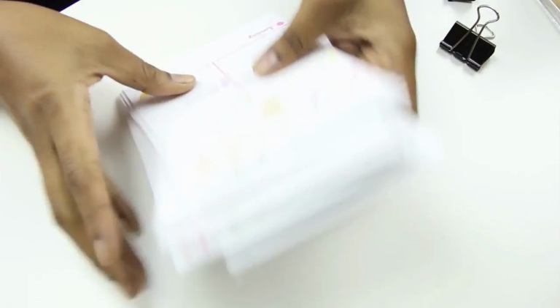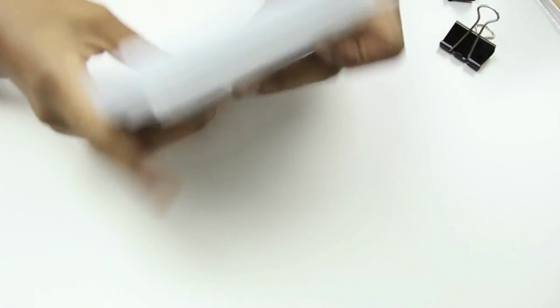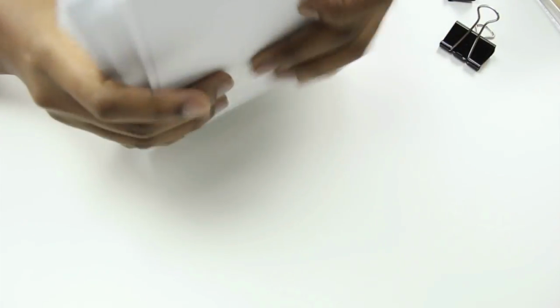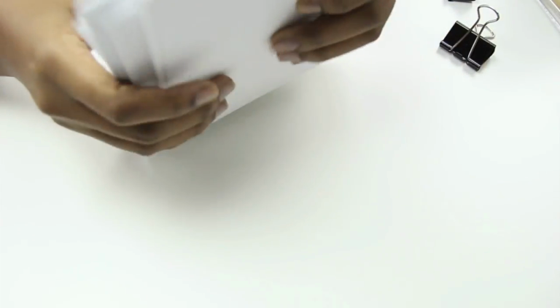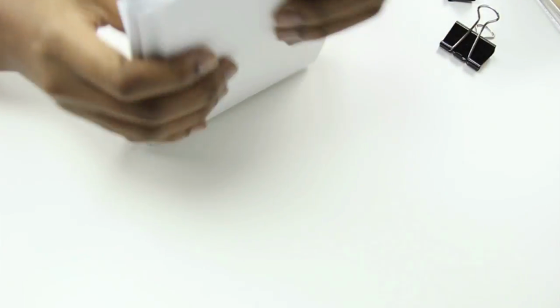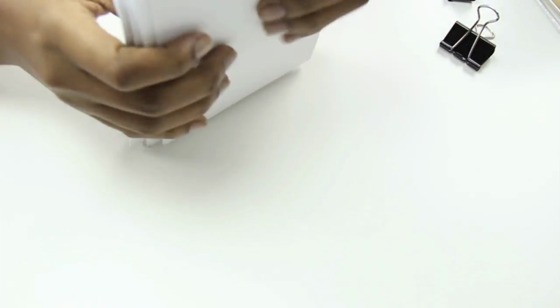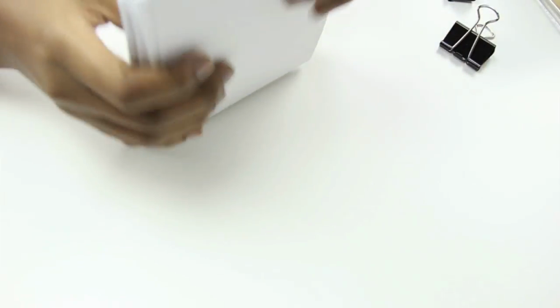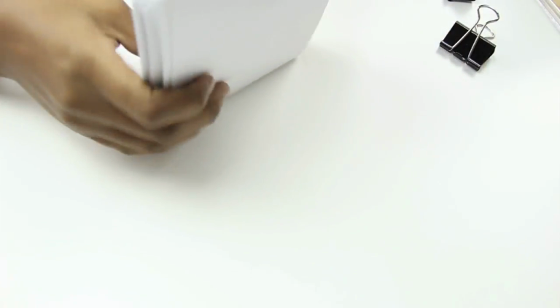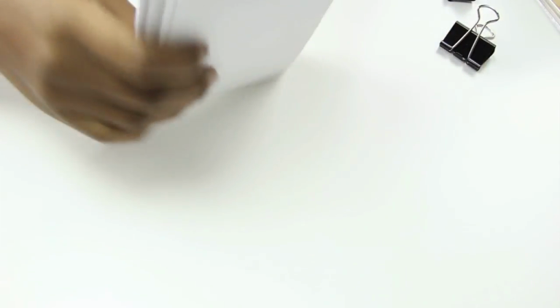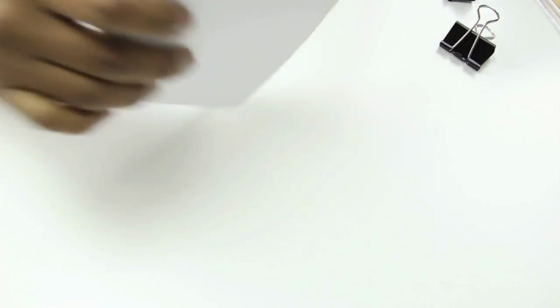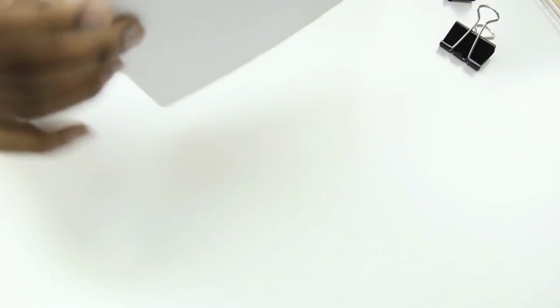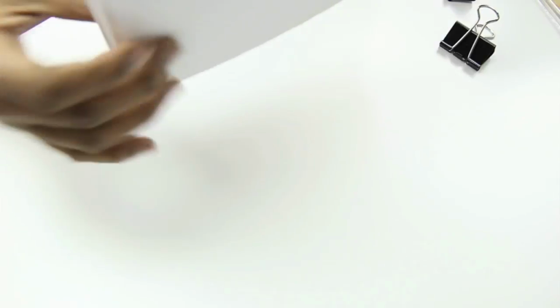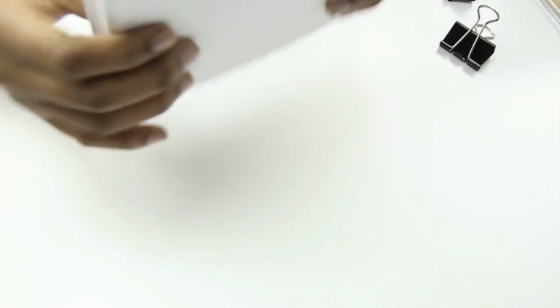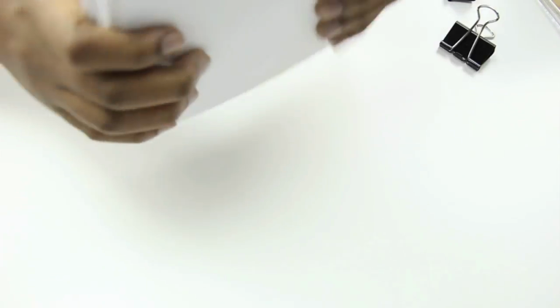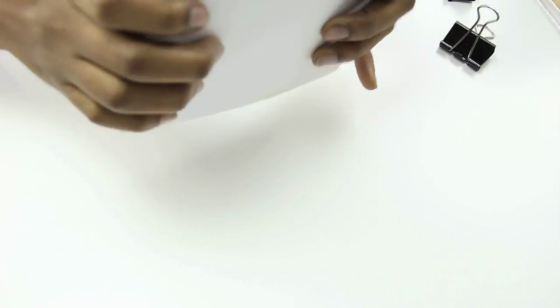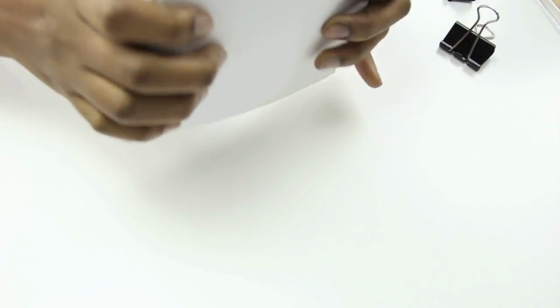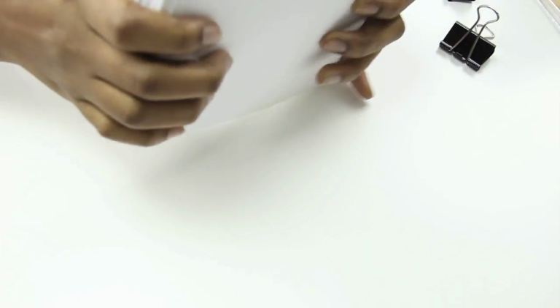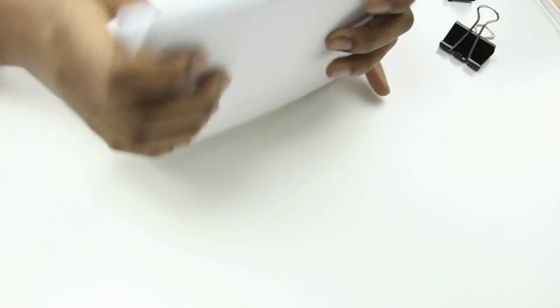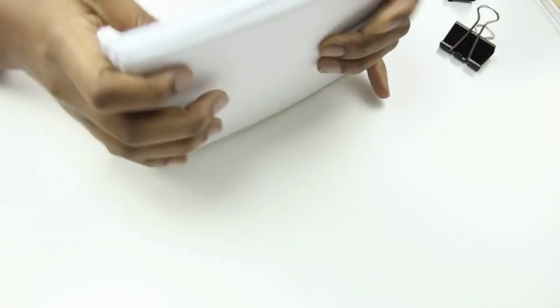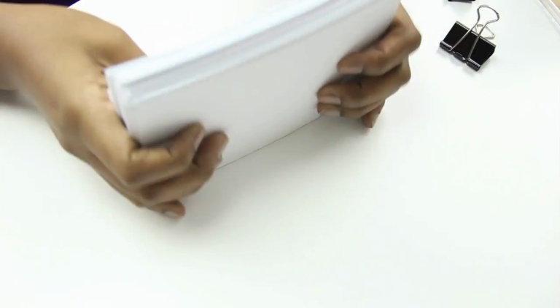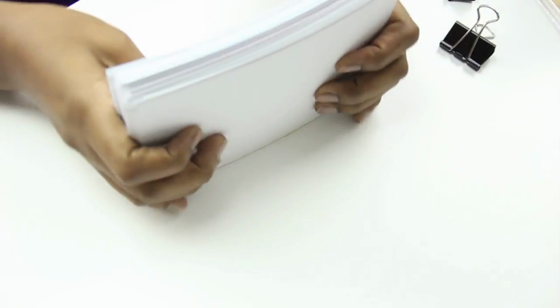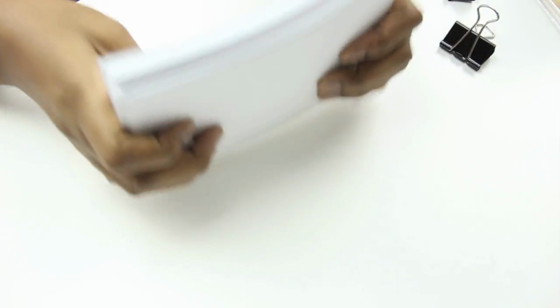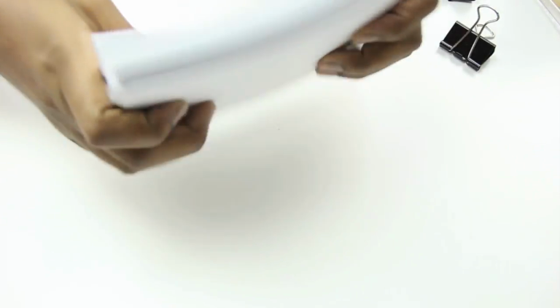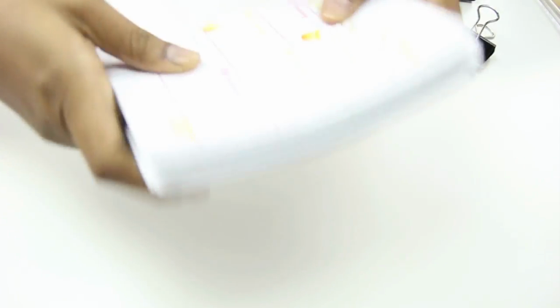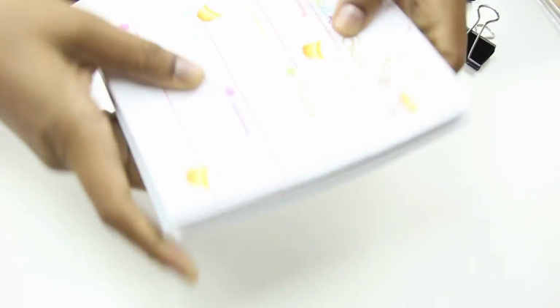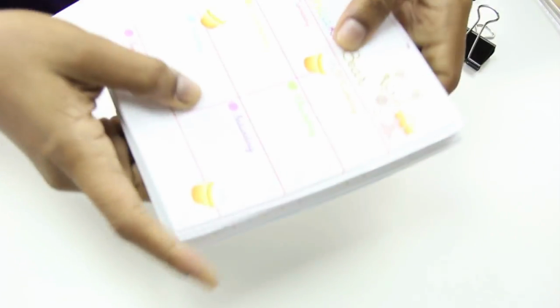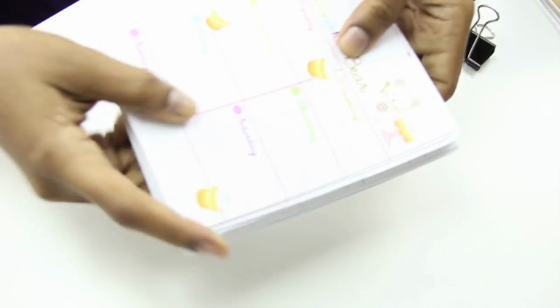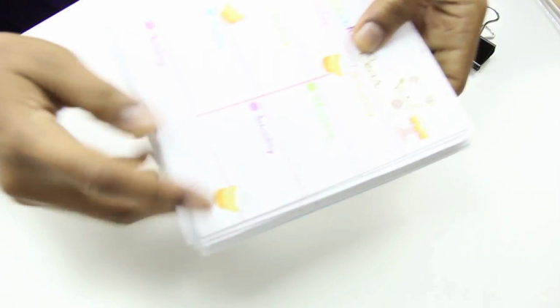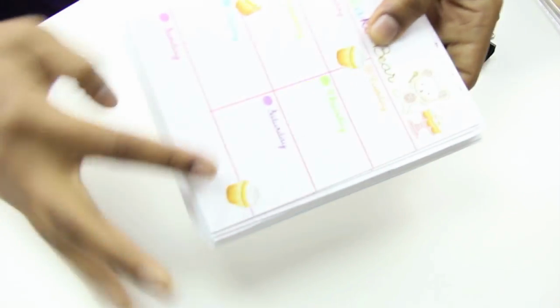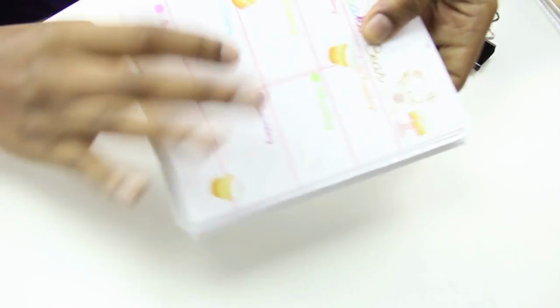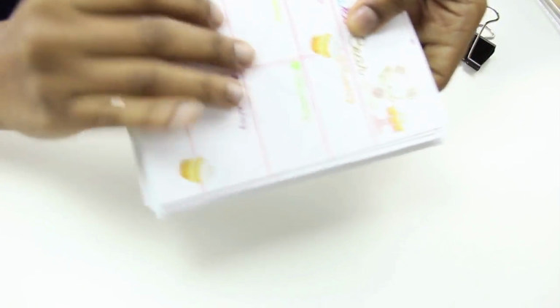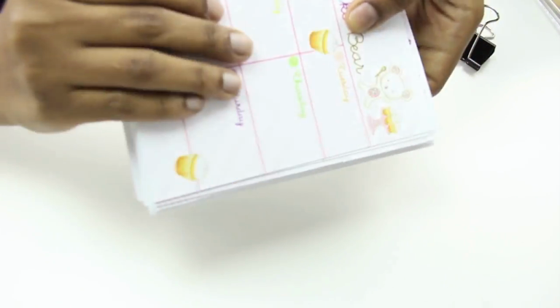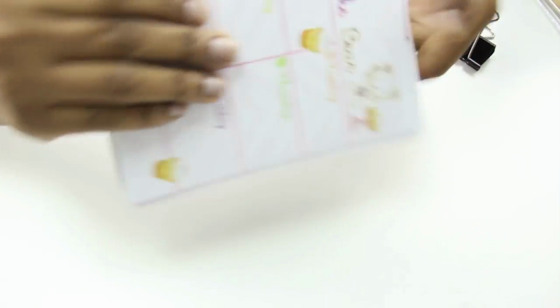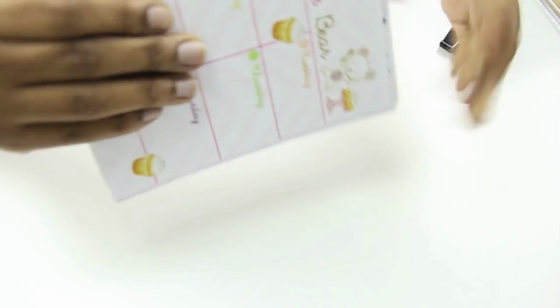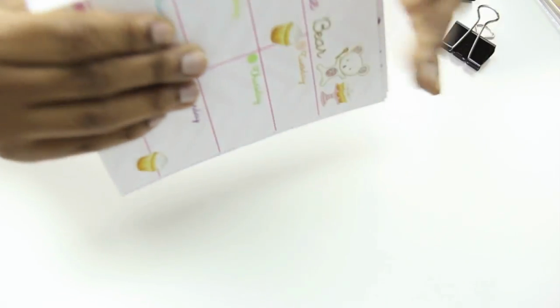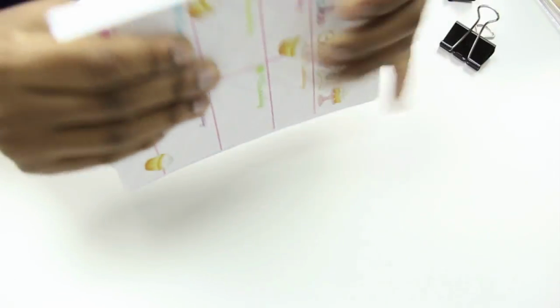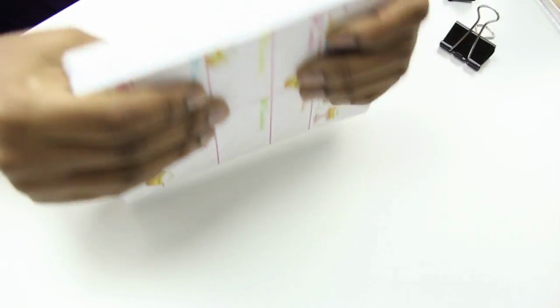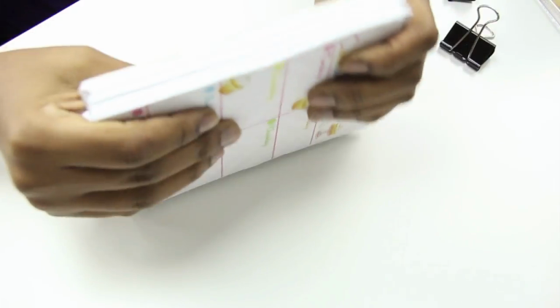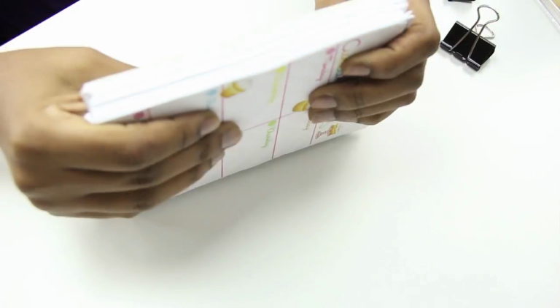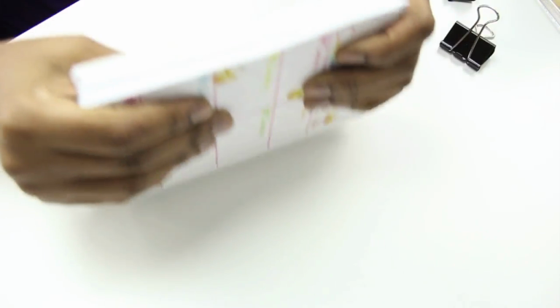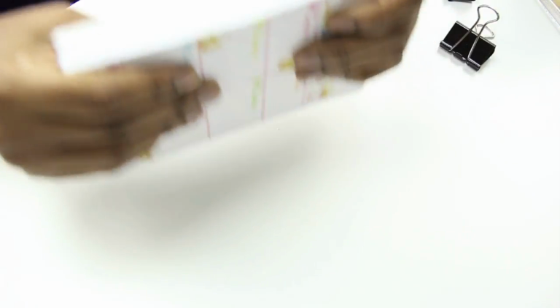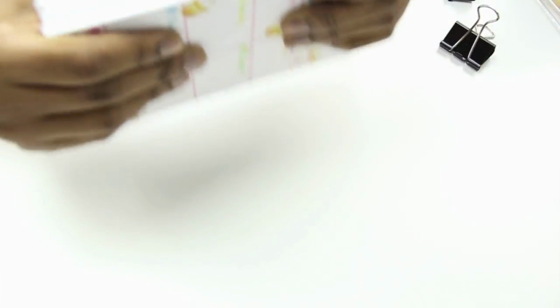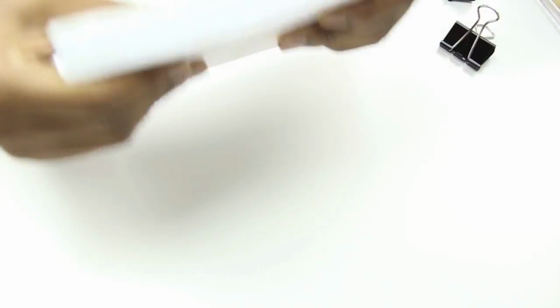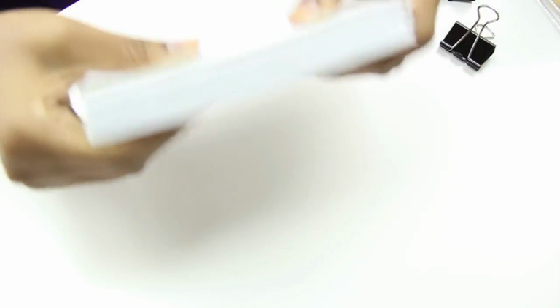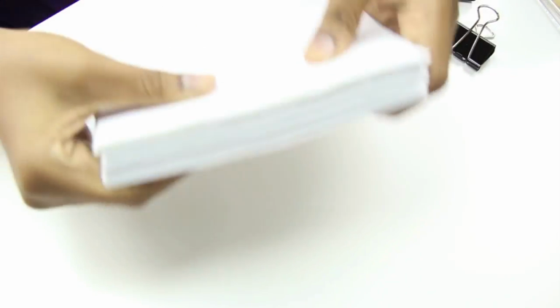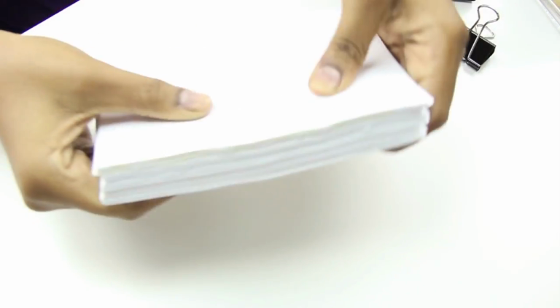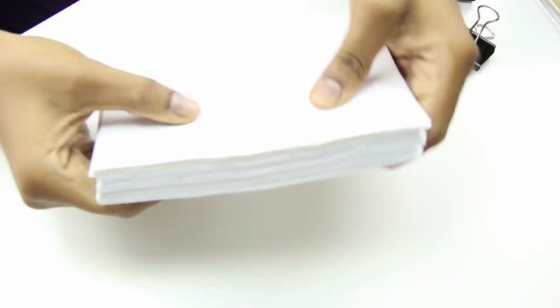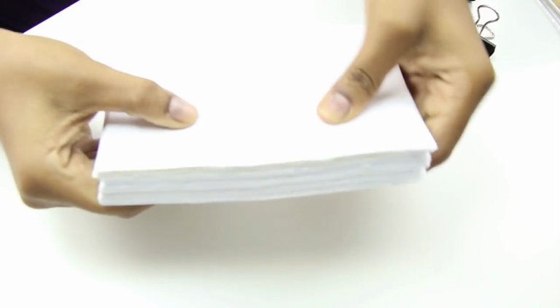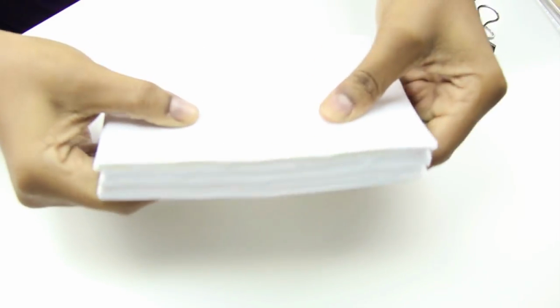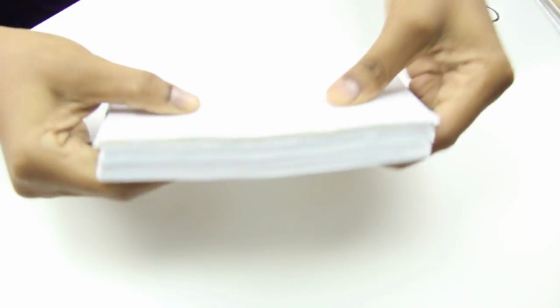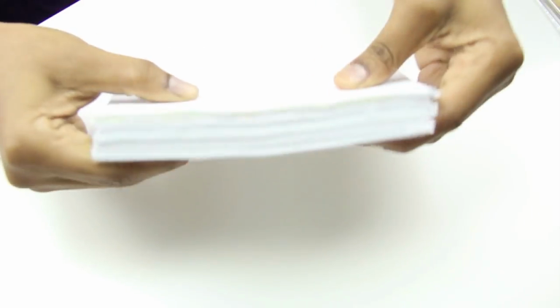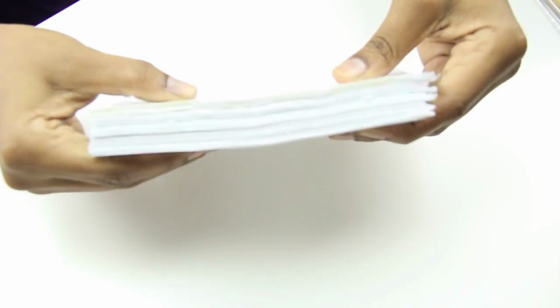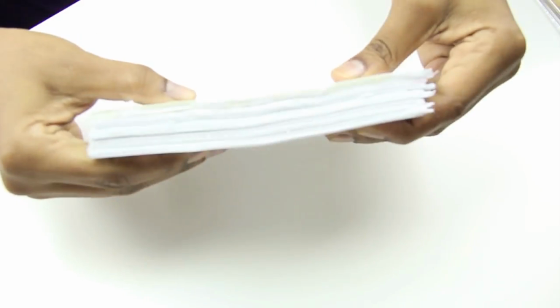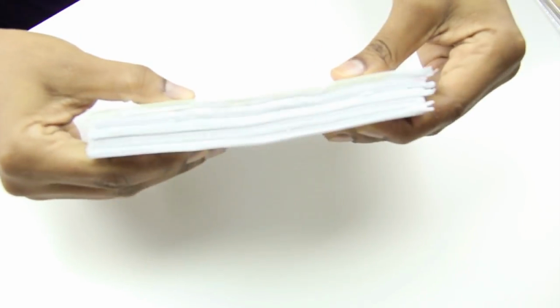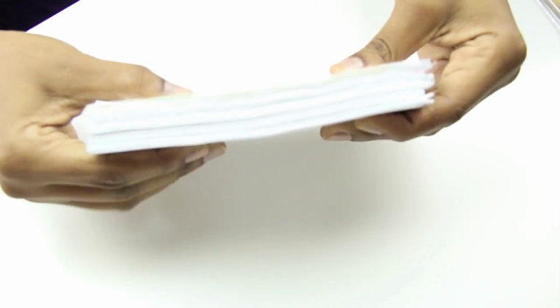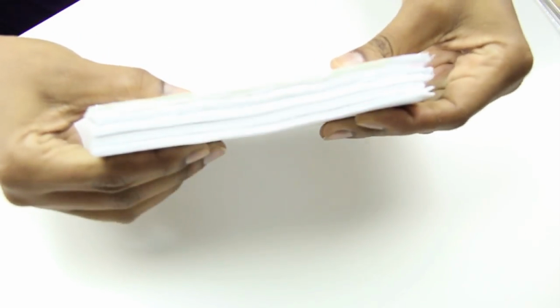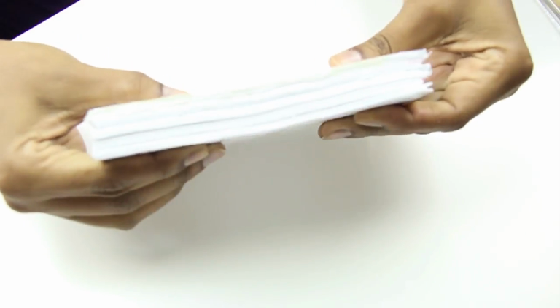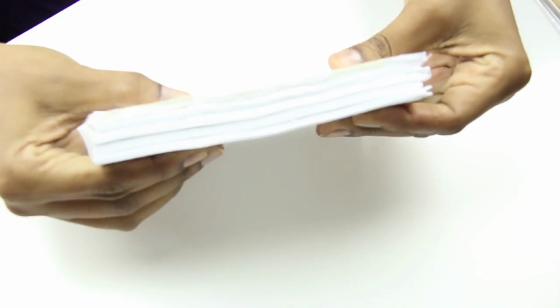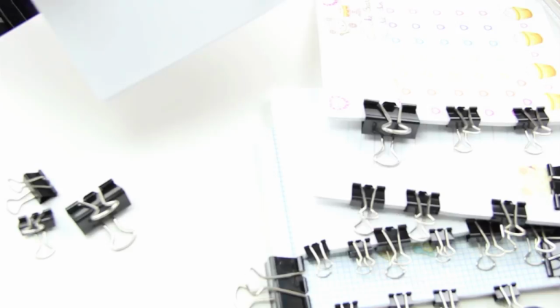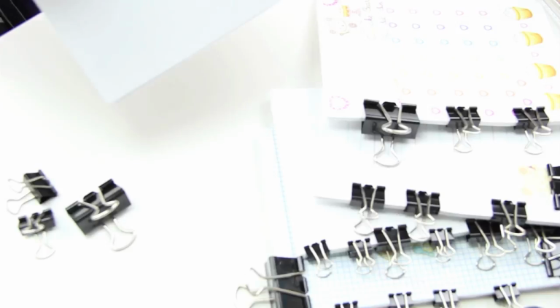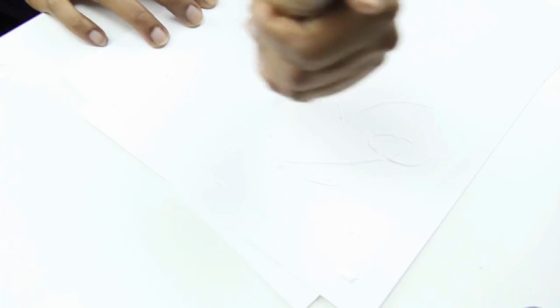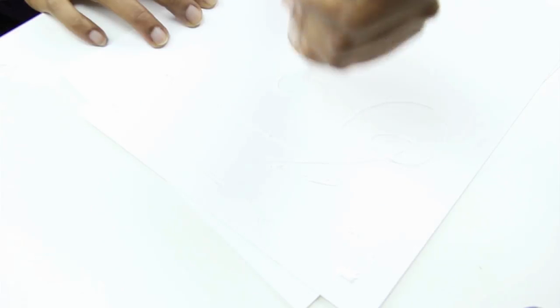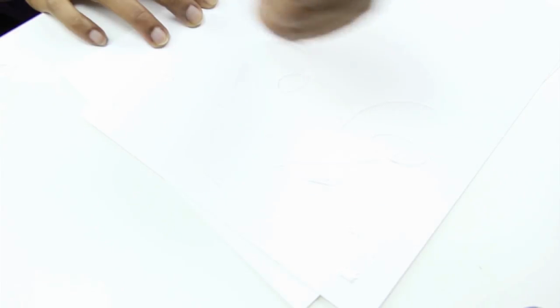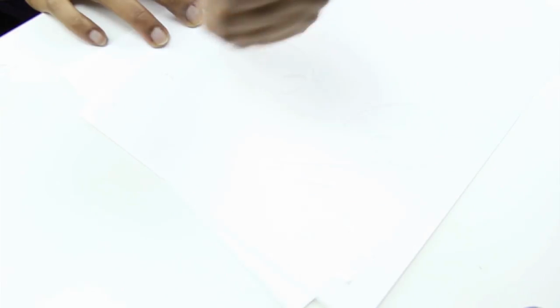Once those sets dried, I glued the entire stack together, and this will just make the bond really, really strong.